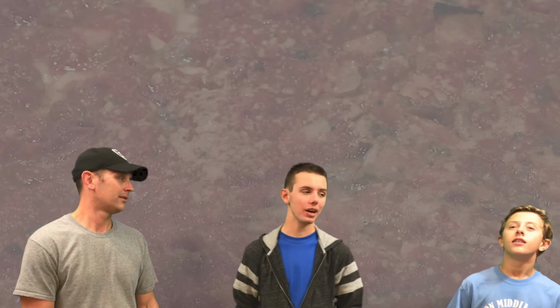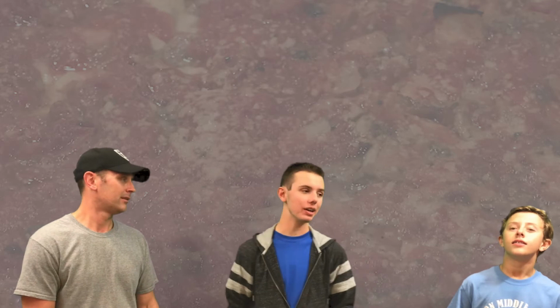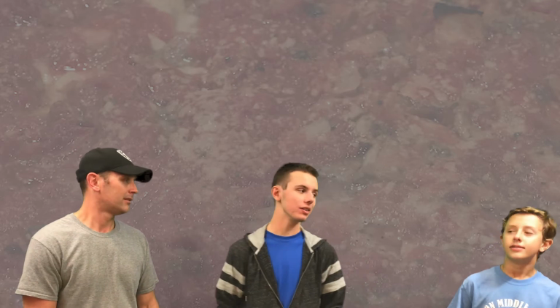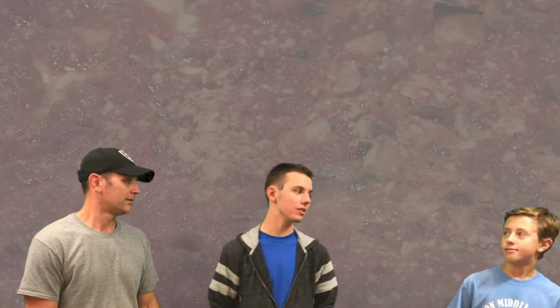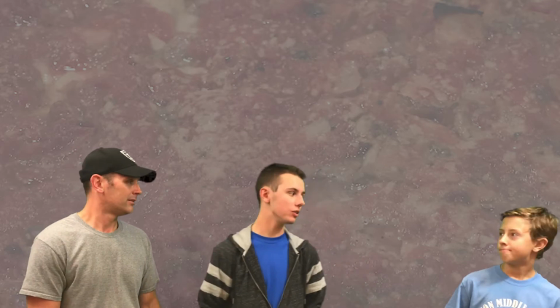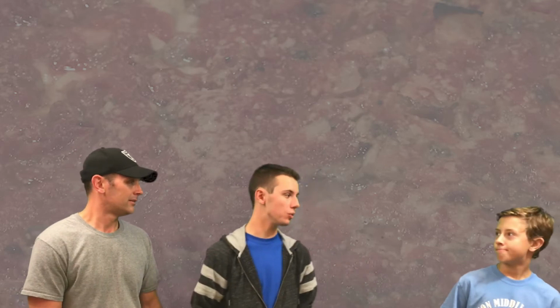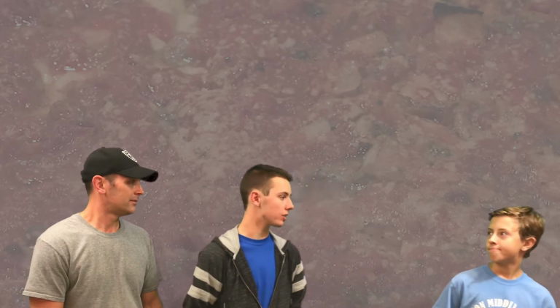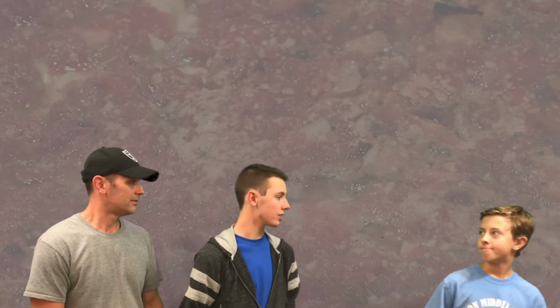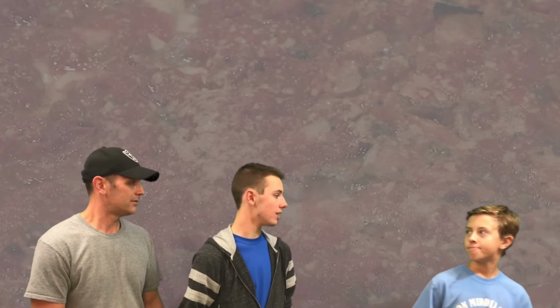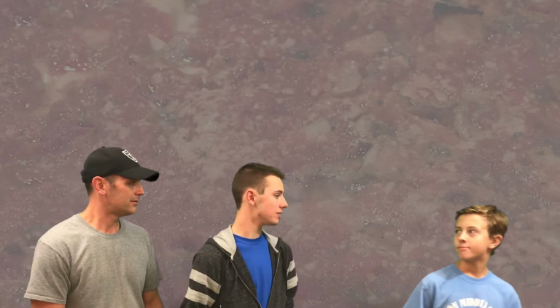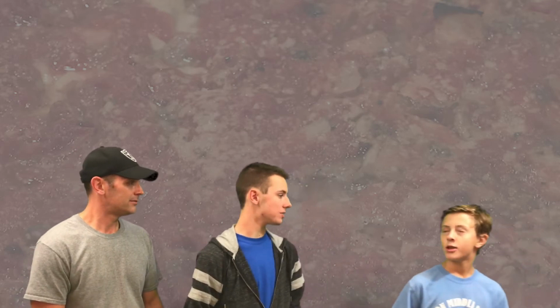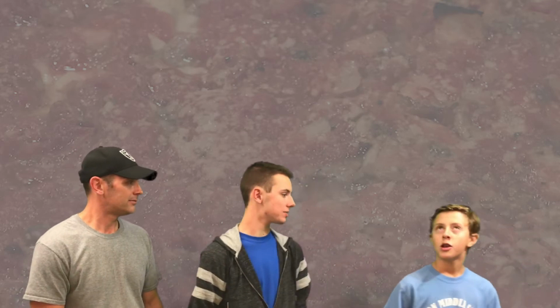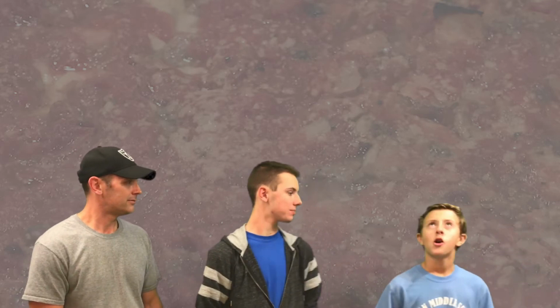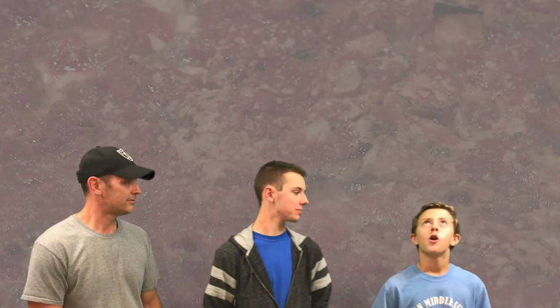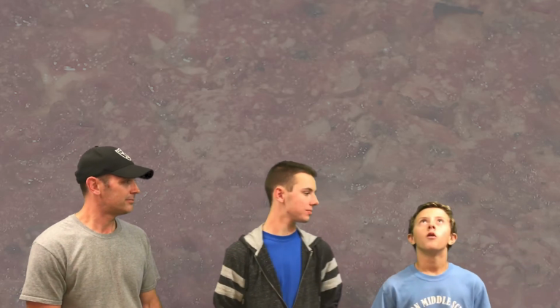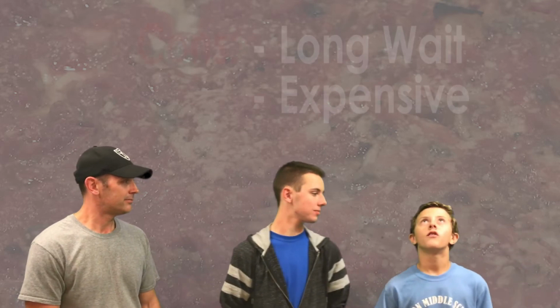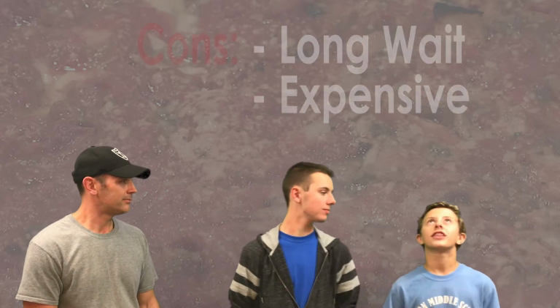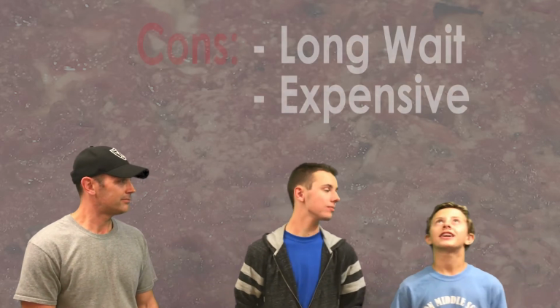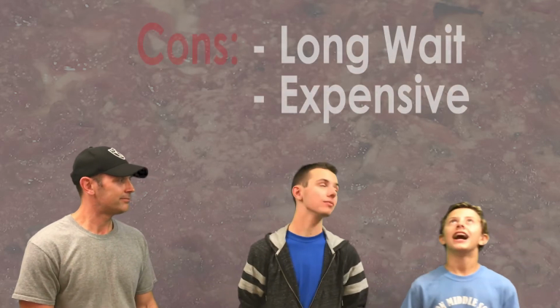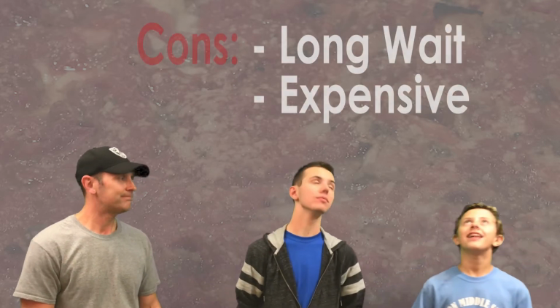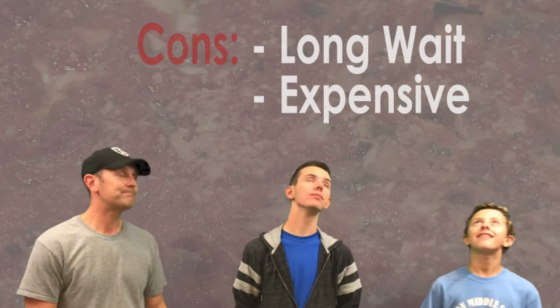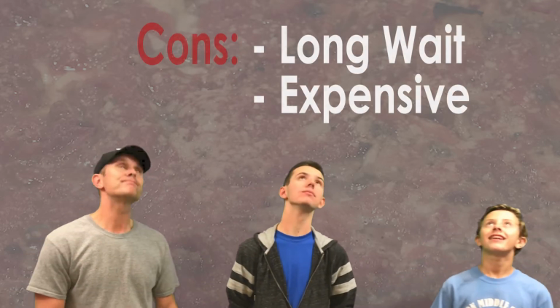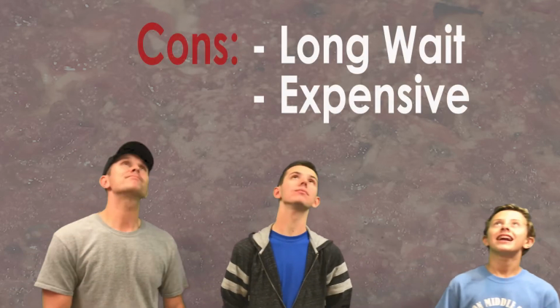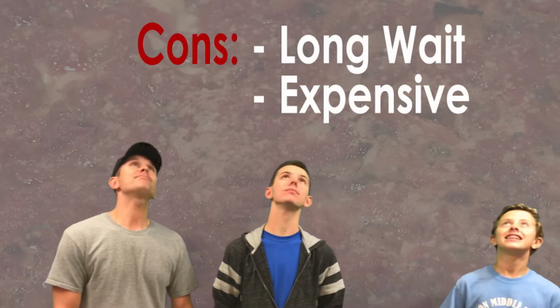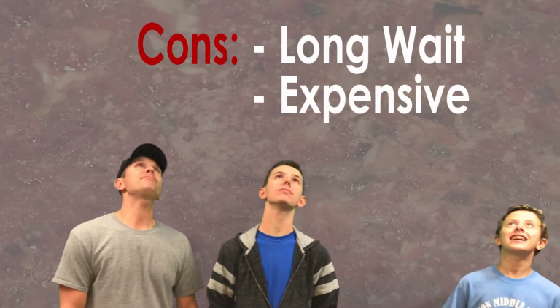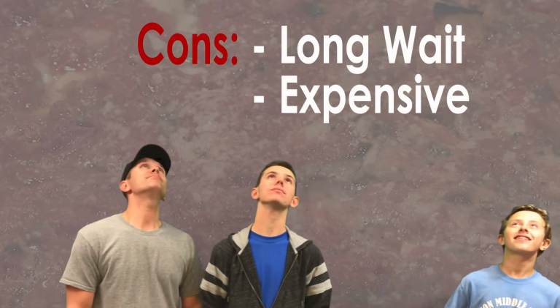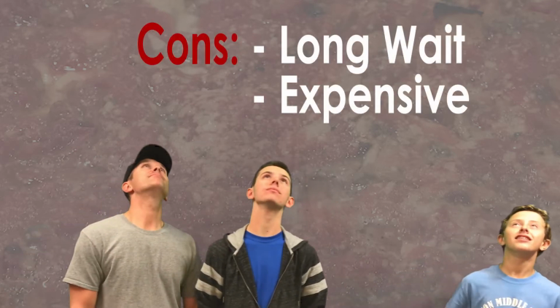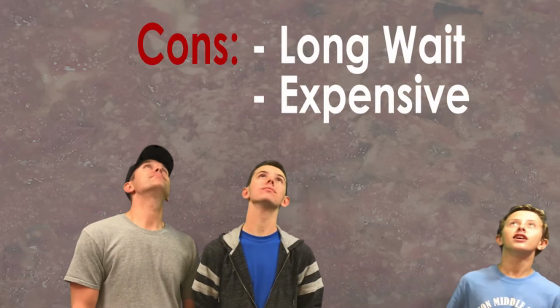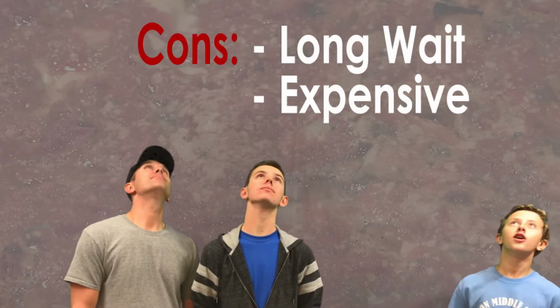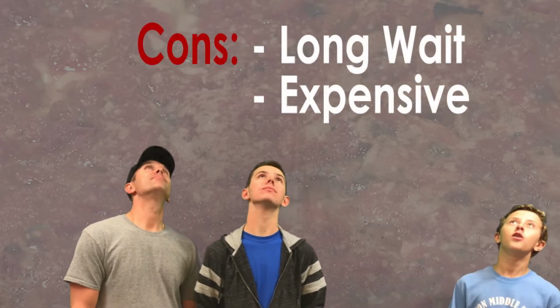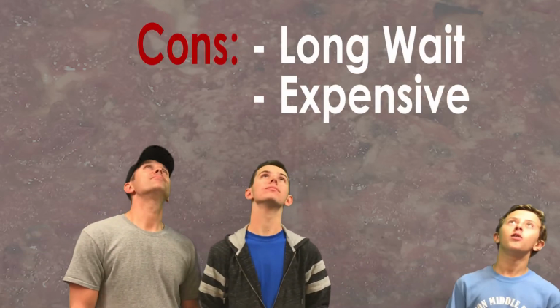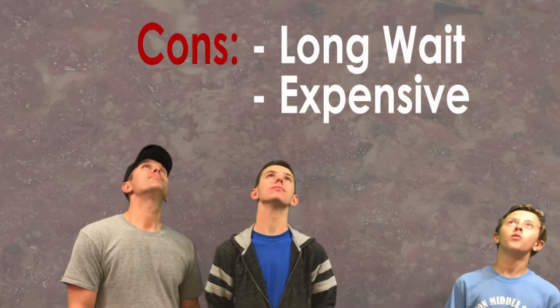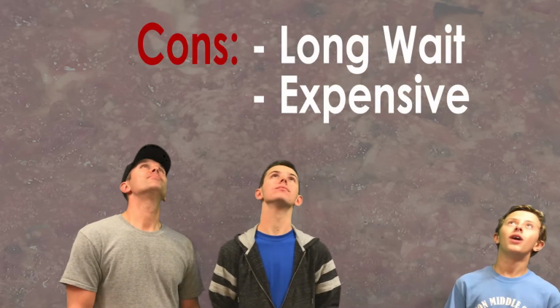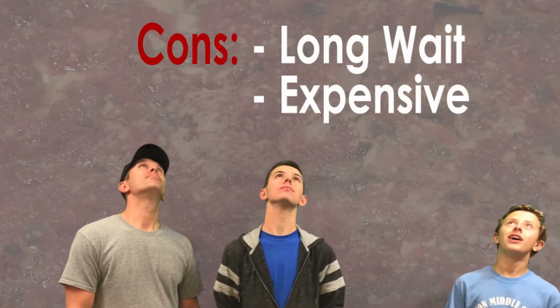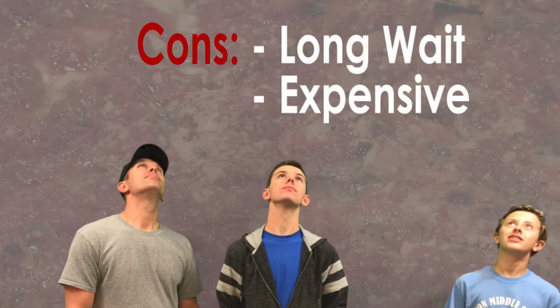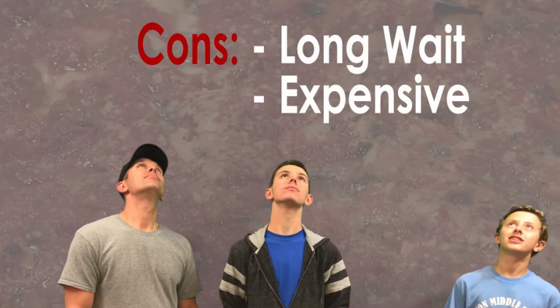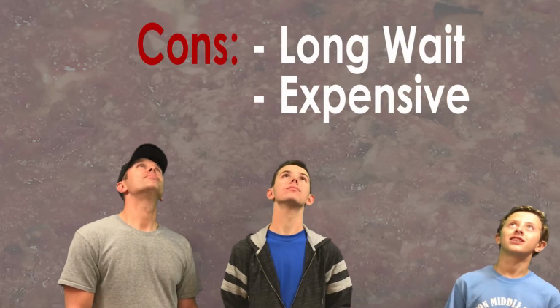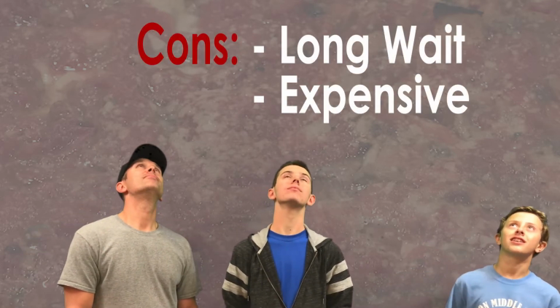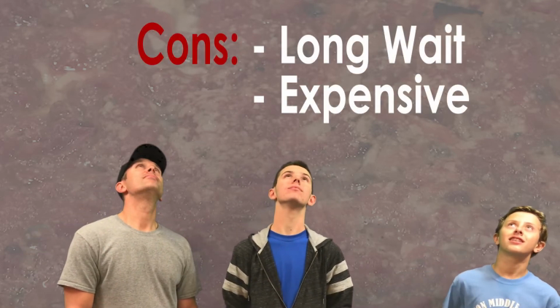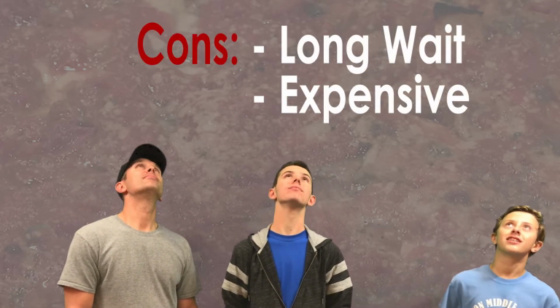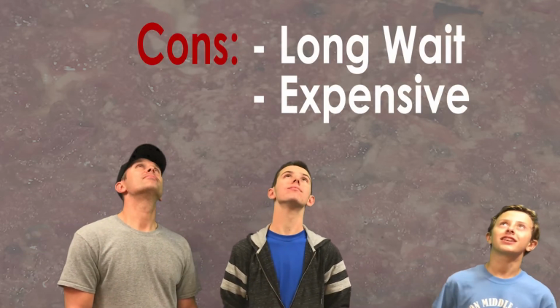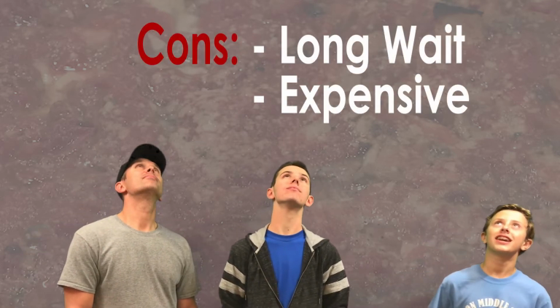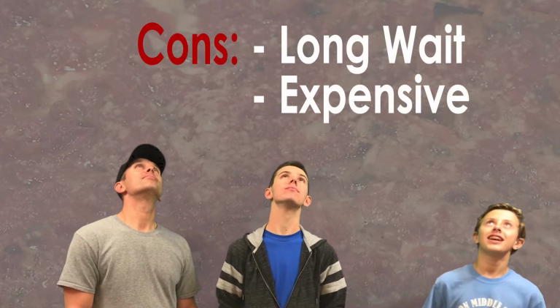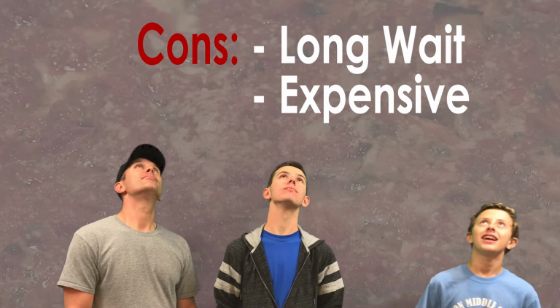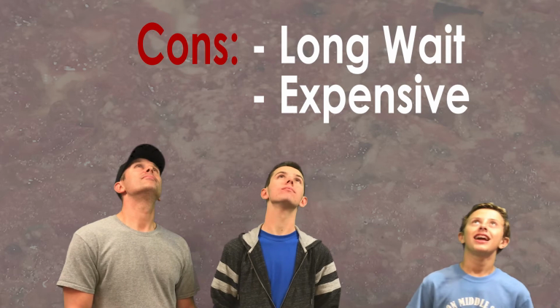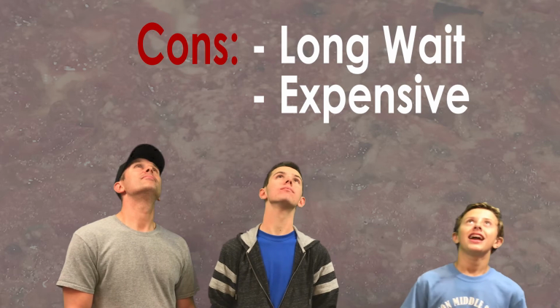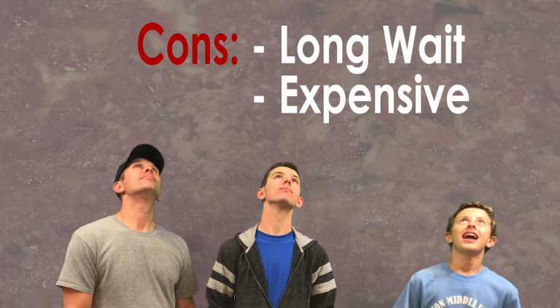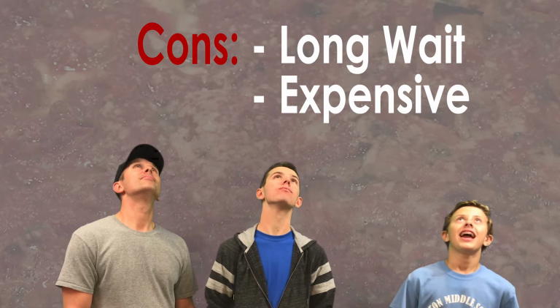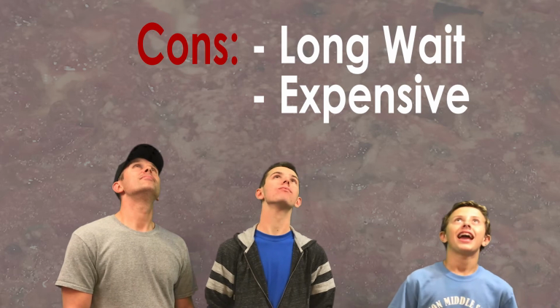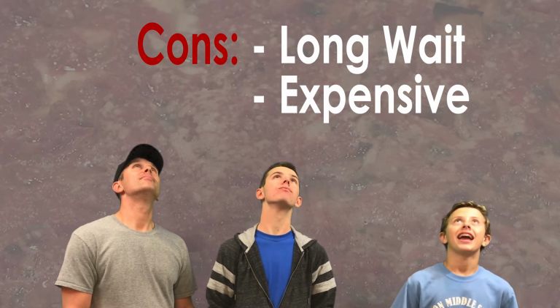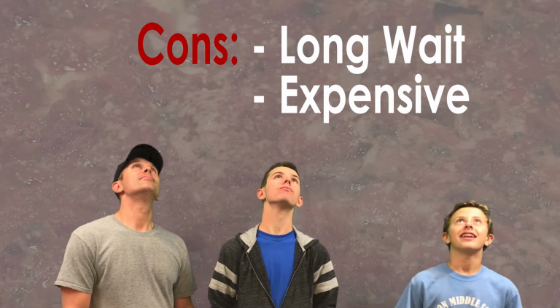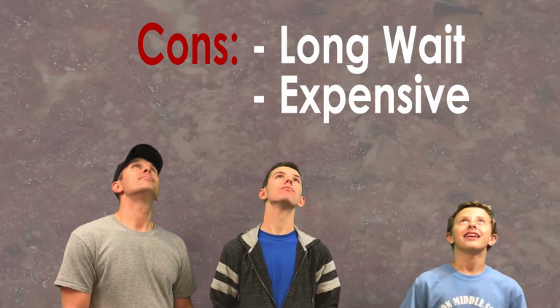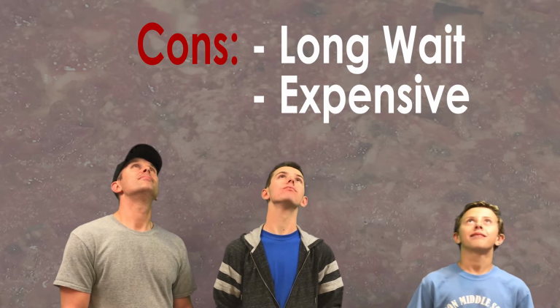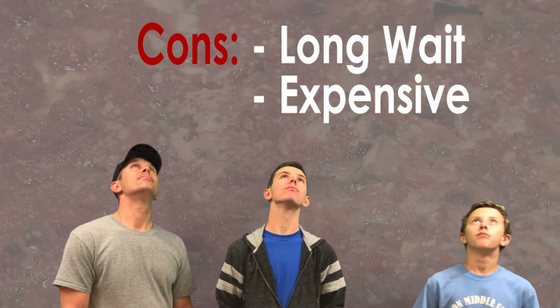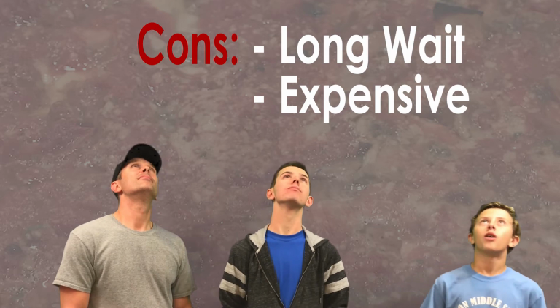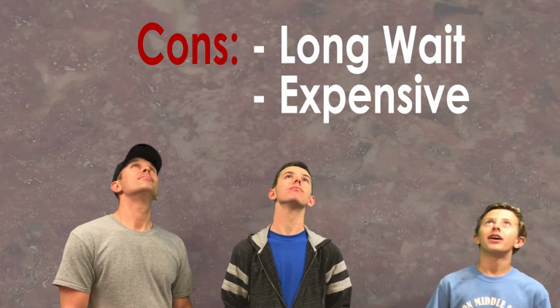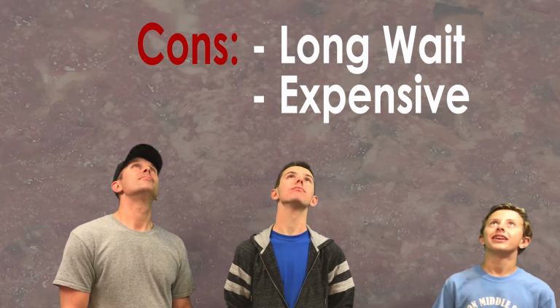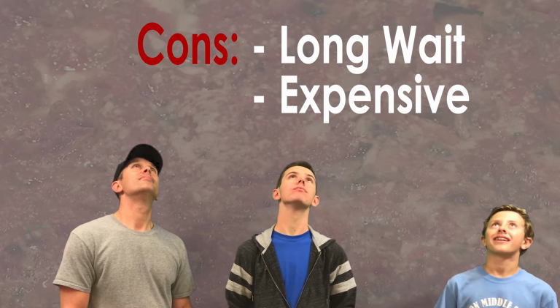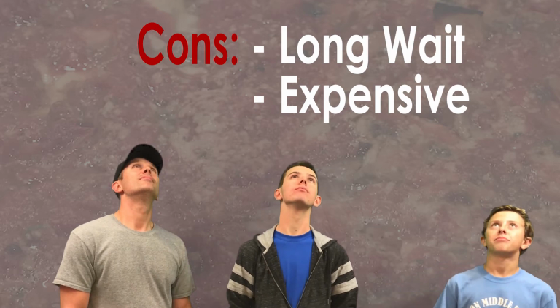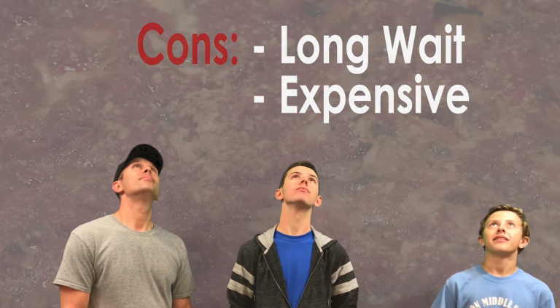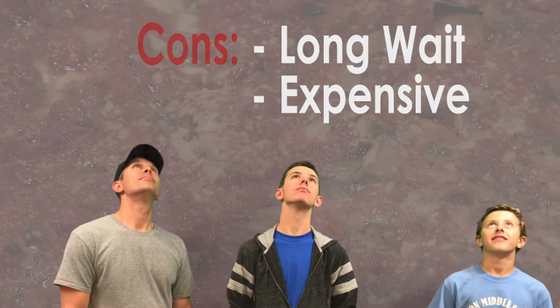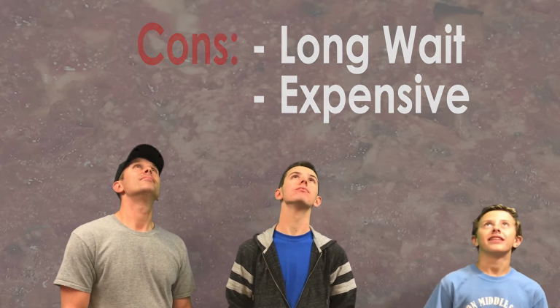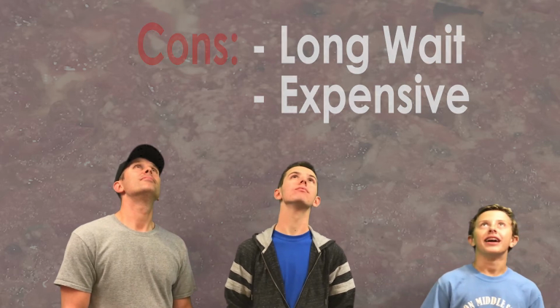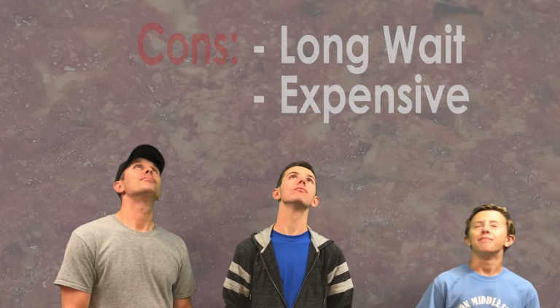All right, Ethan, you with the cons? Well, for the cons, it takes a little while to cook it, and it's more on the expensive side.